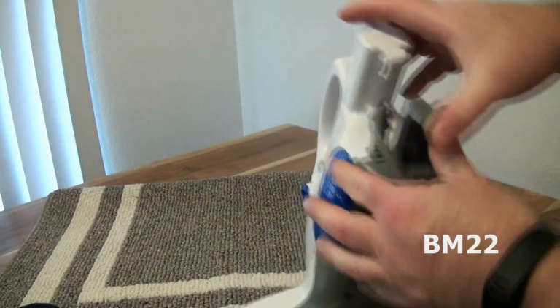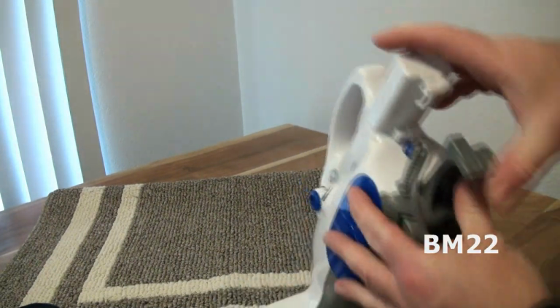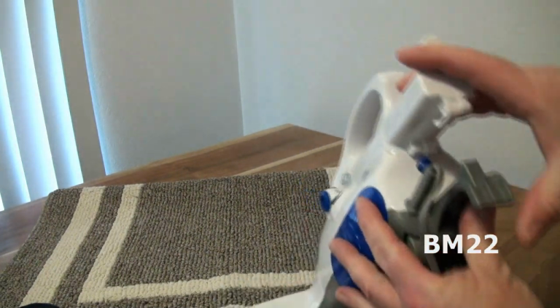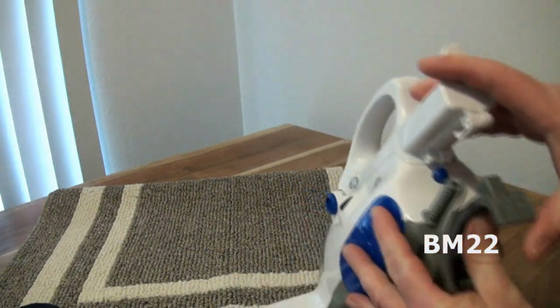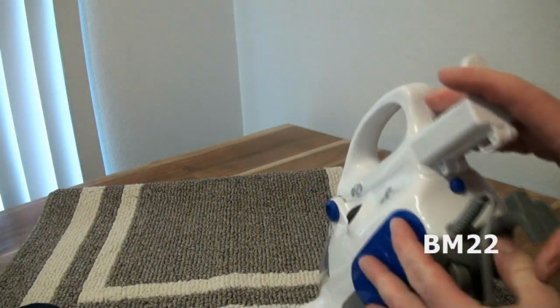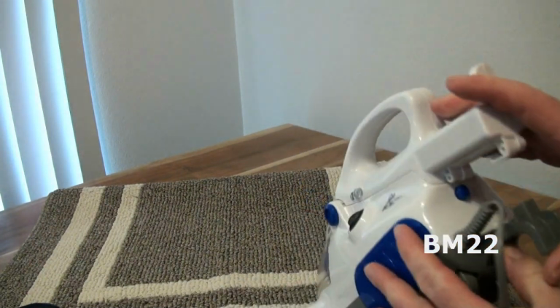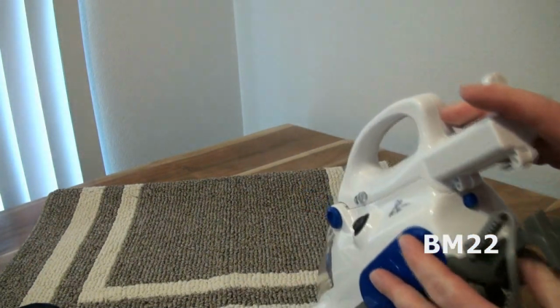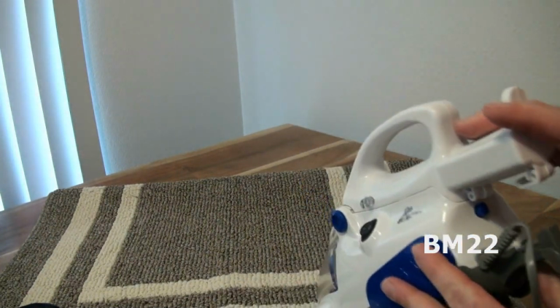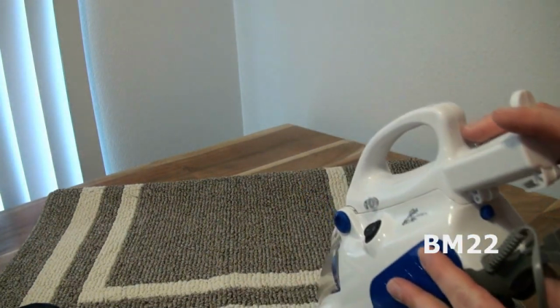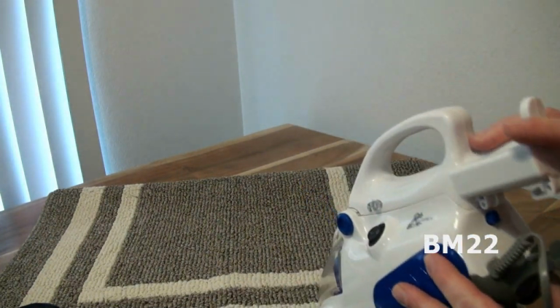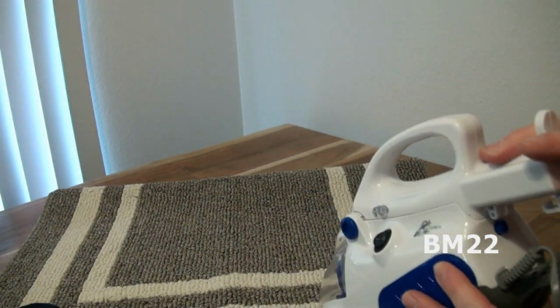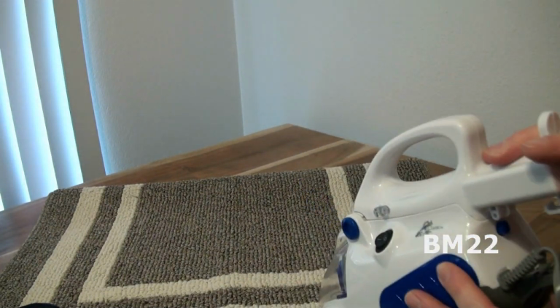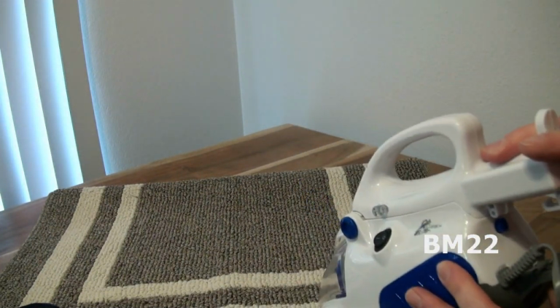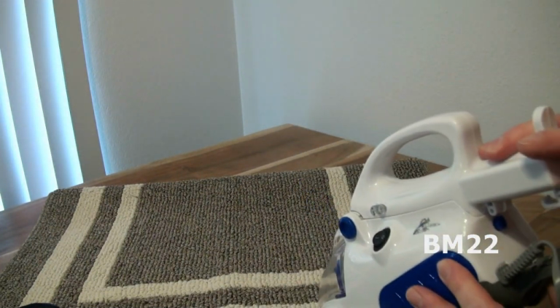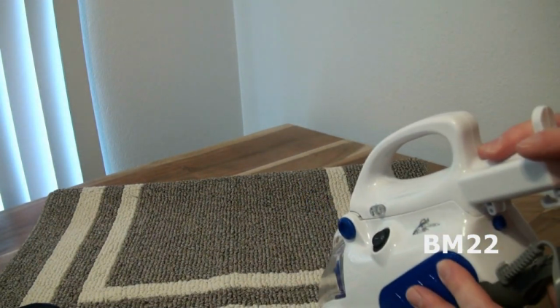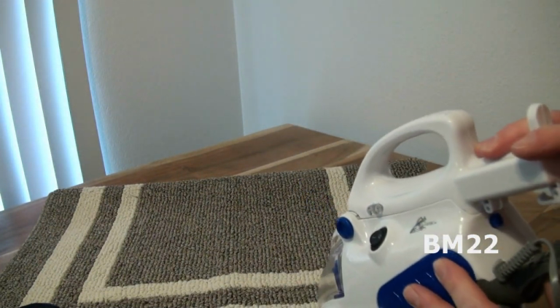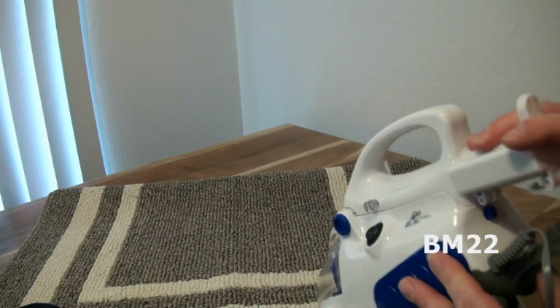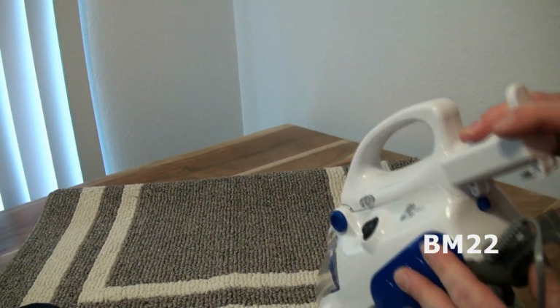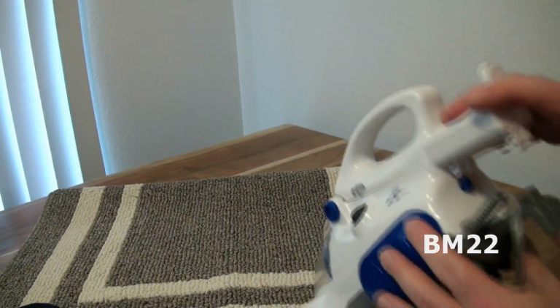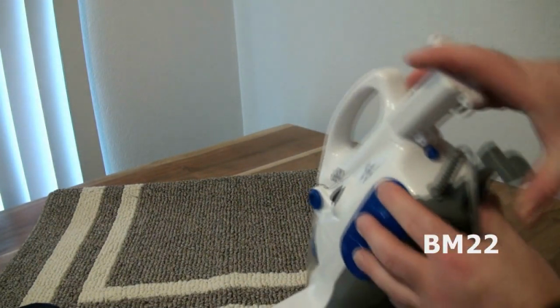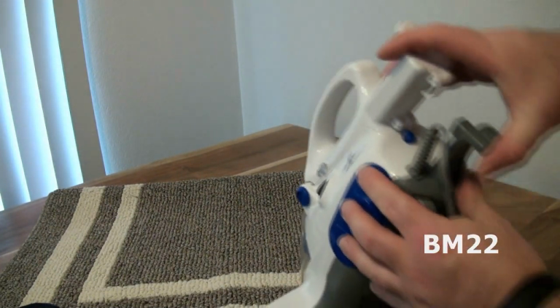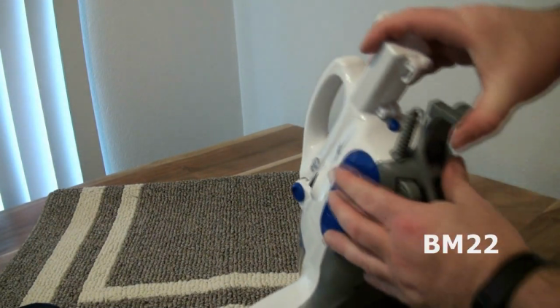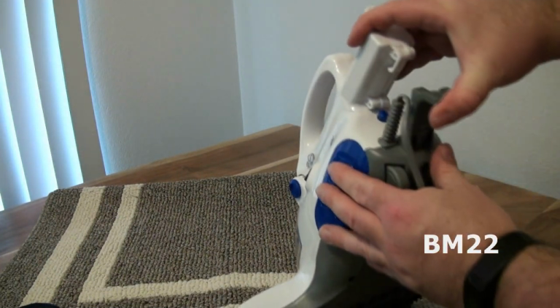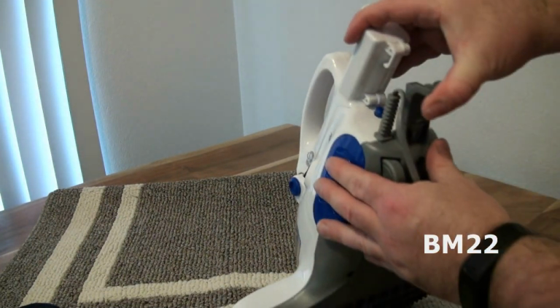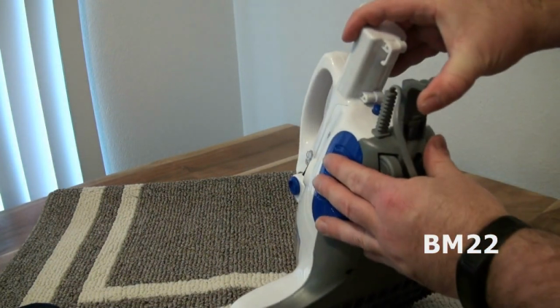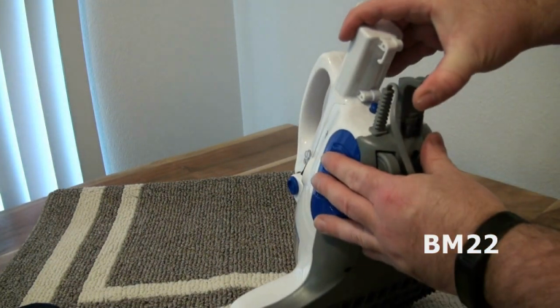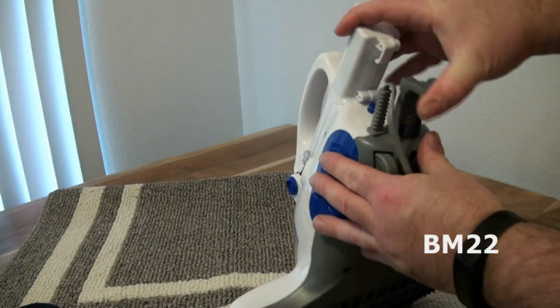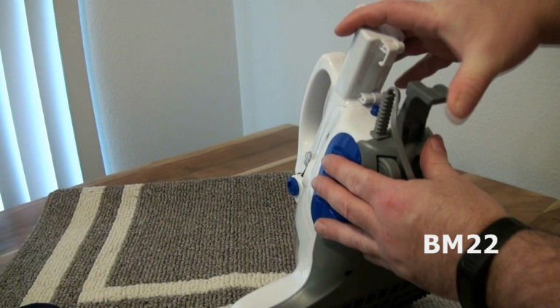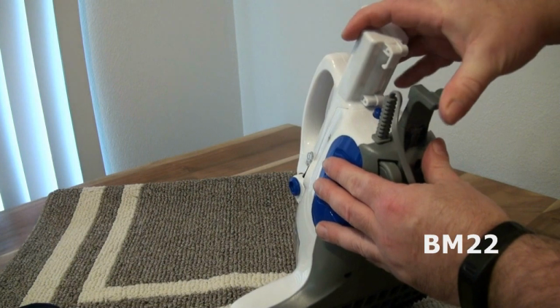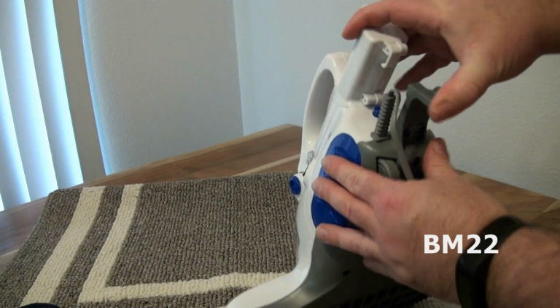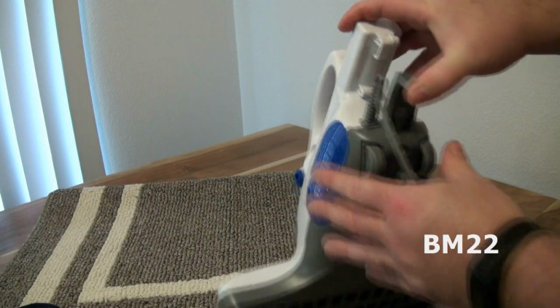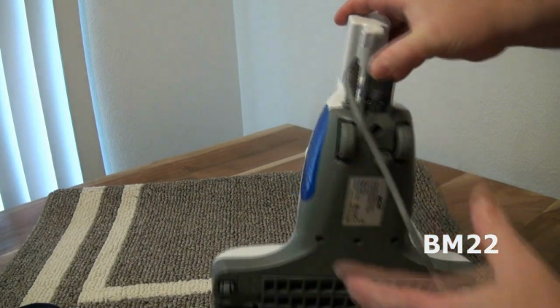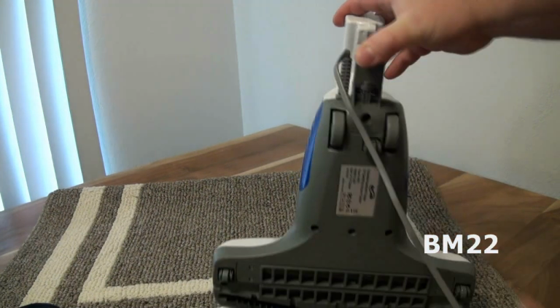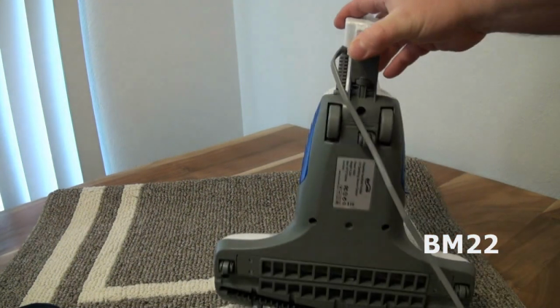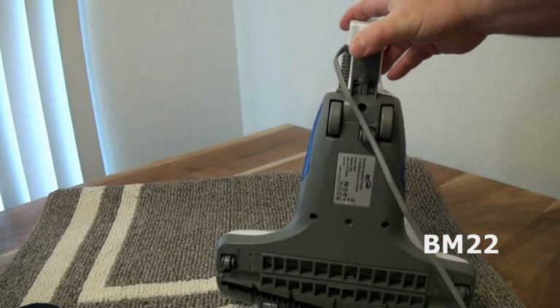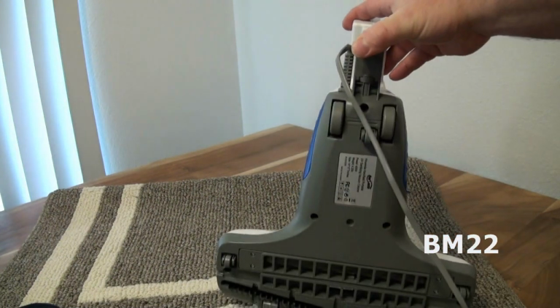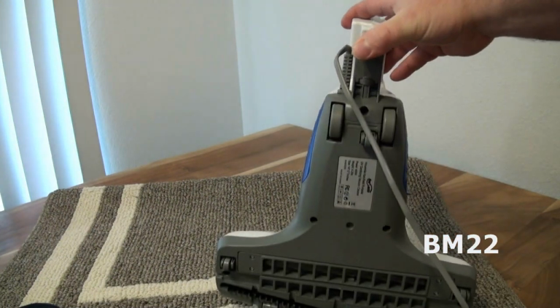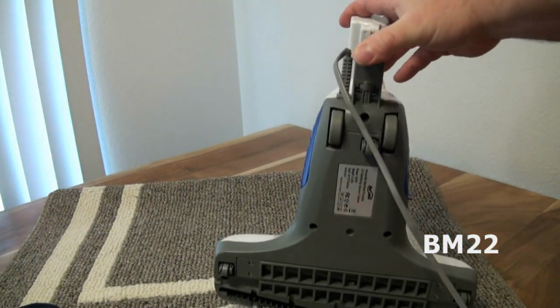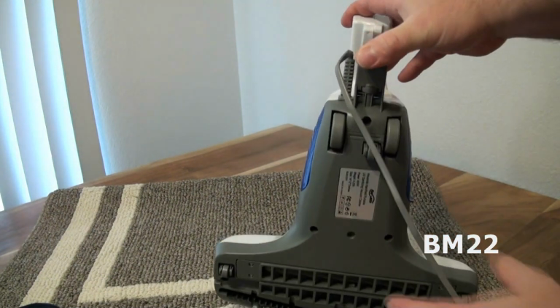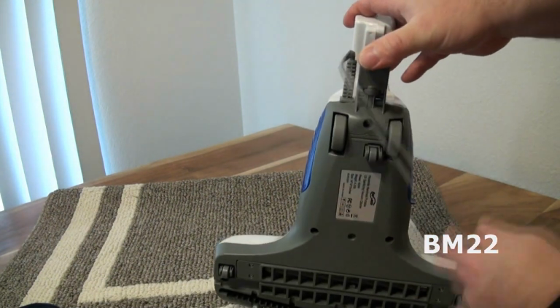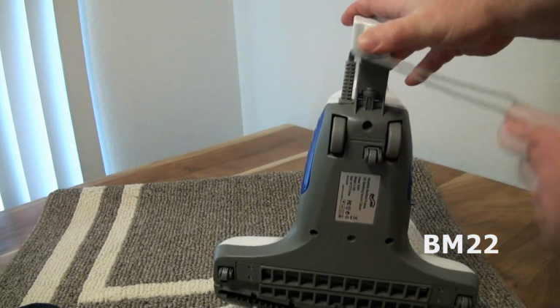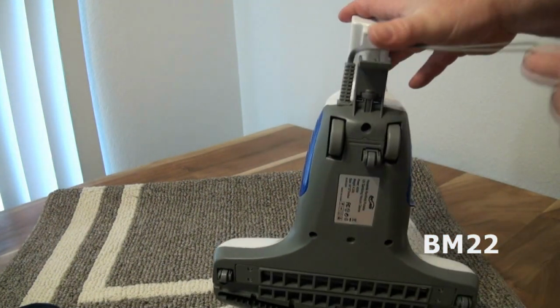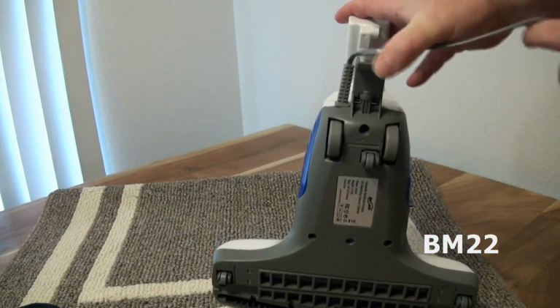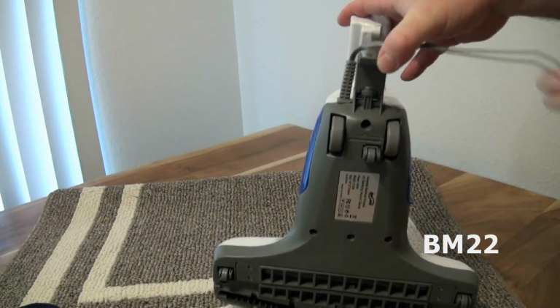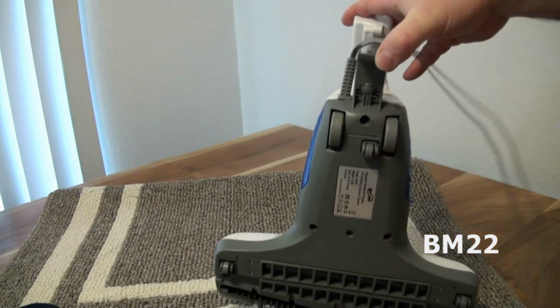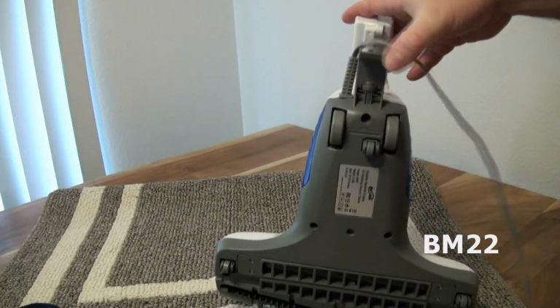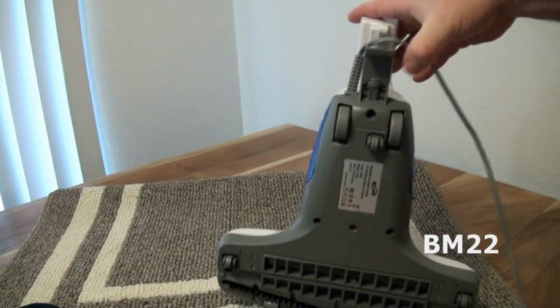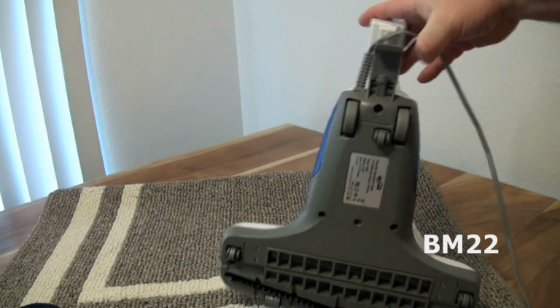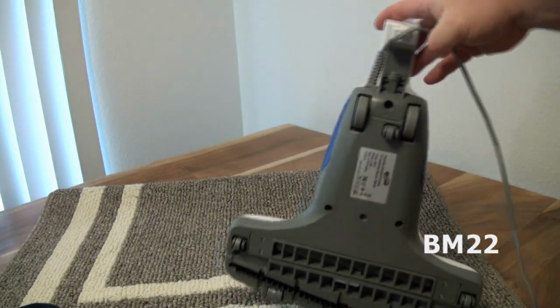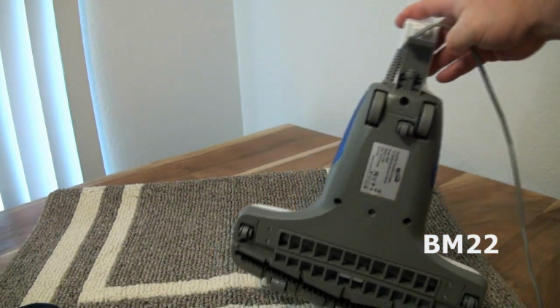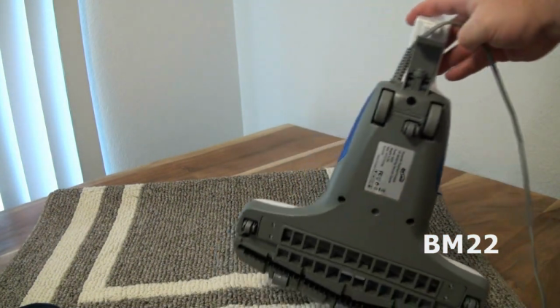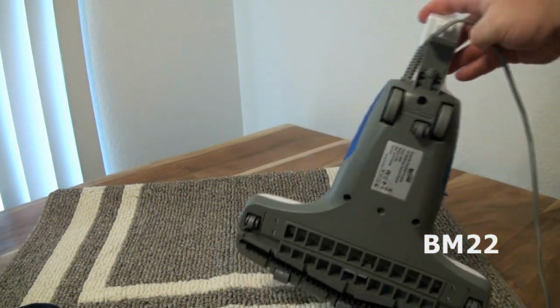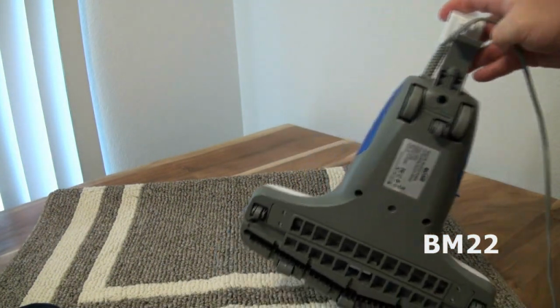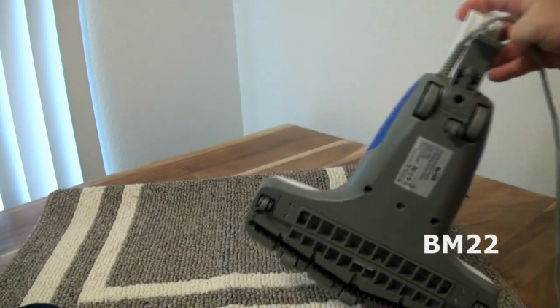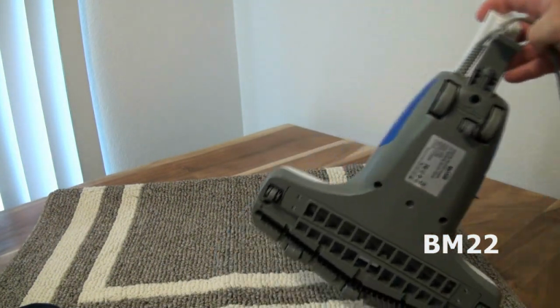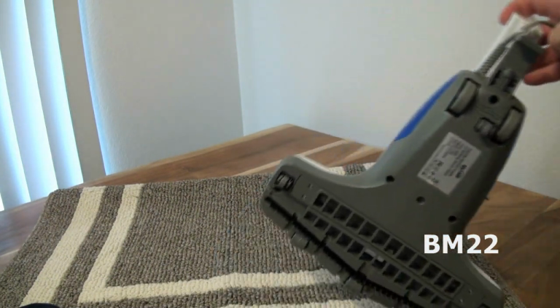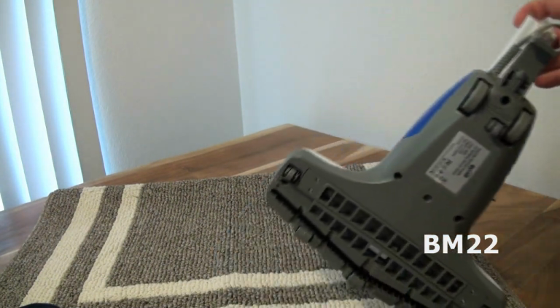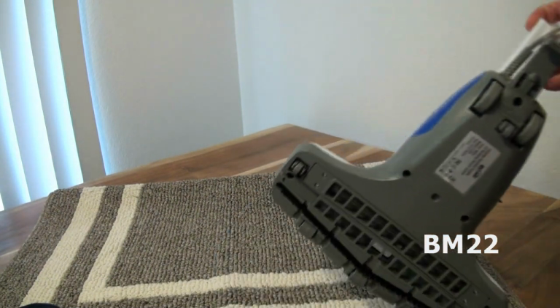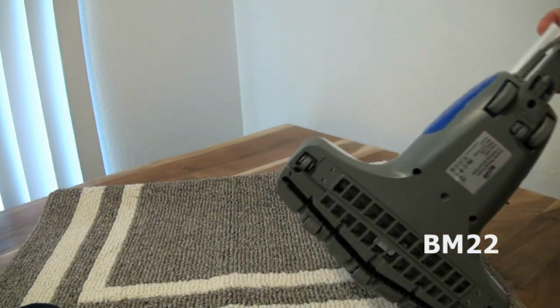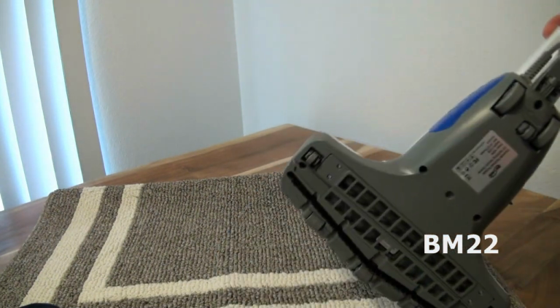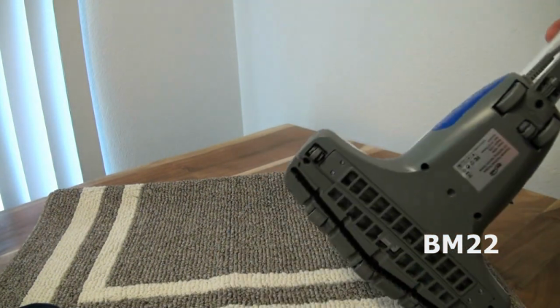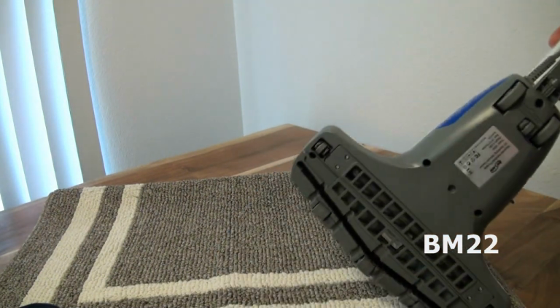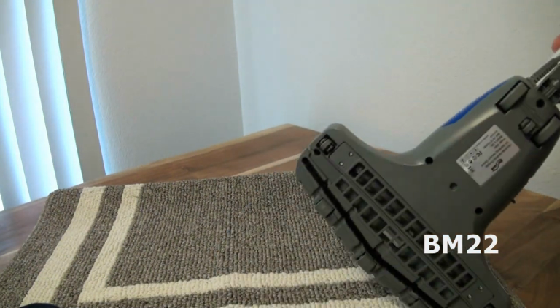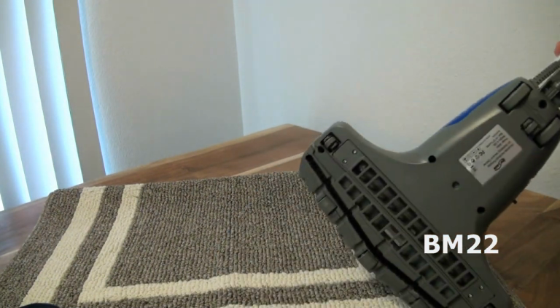So let's break it down — pros and cons. Let's start with the cons, because there's more of them than the pros.